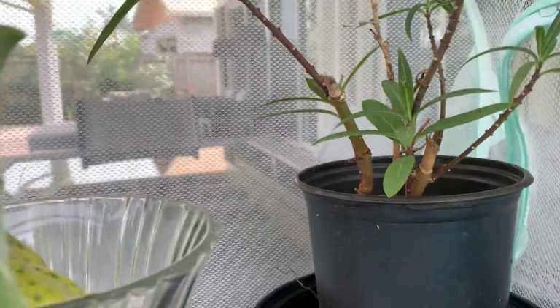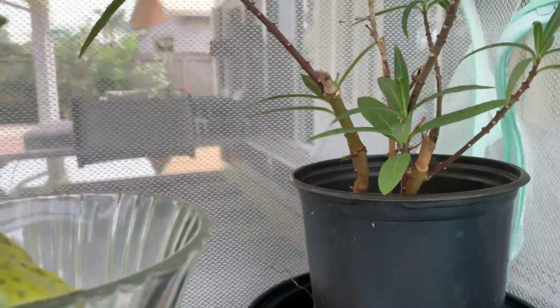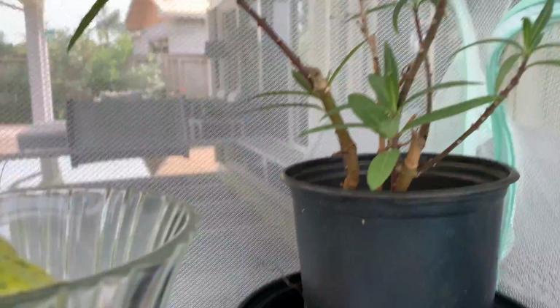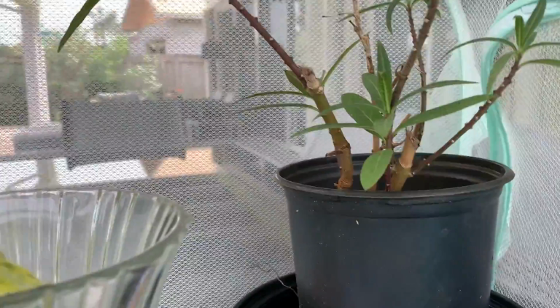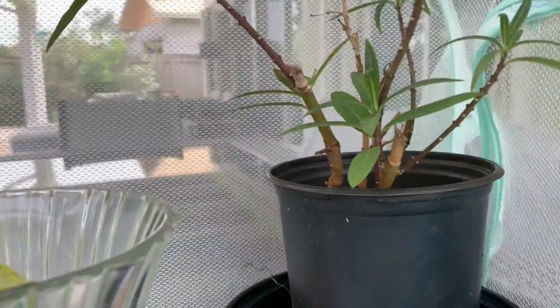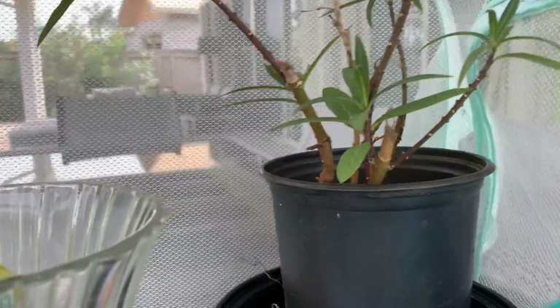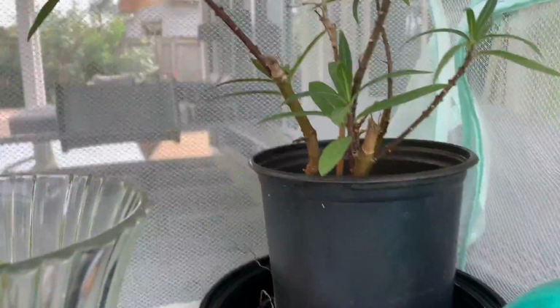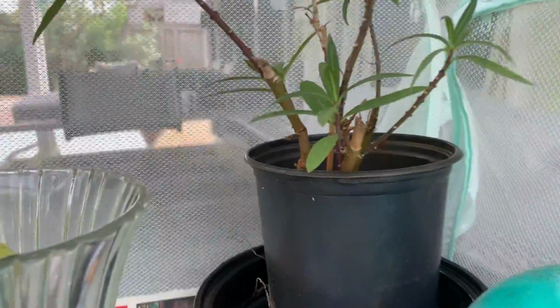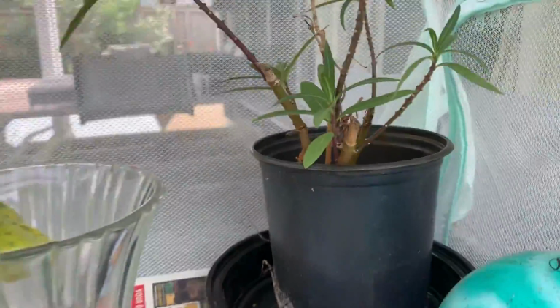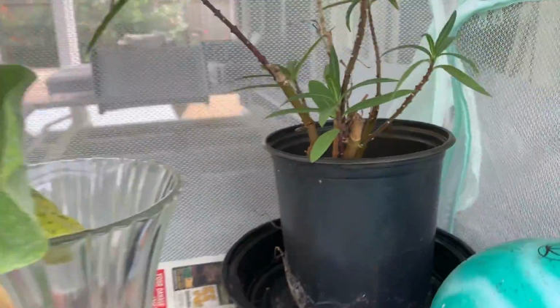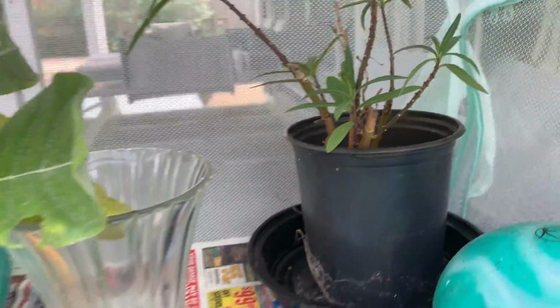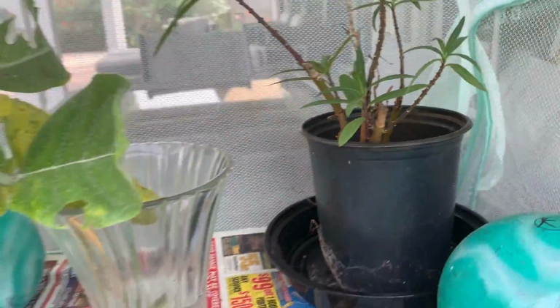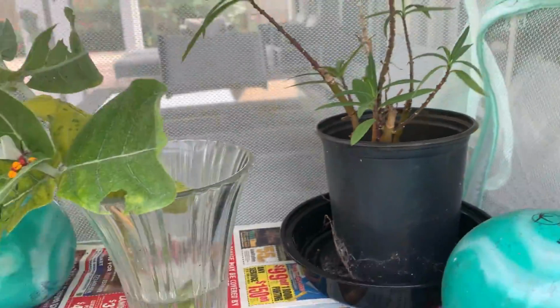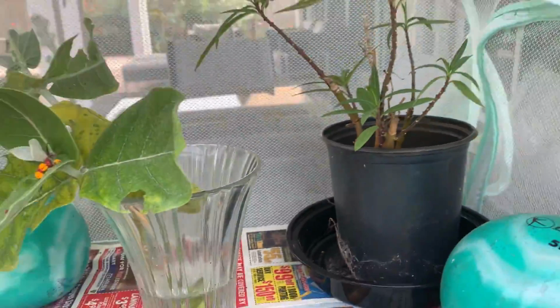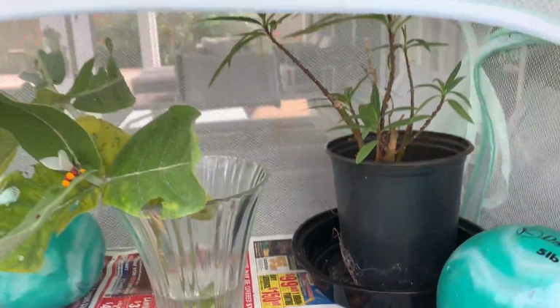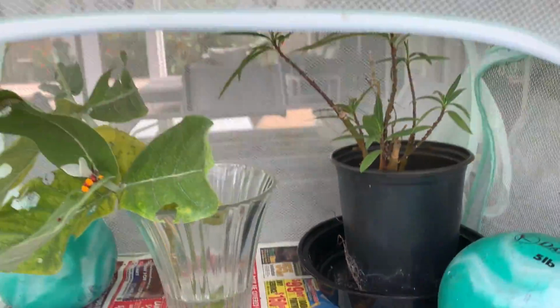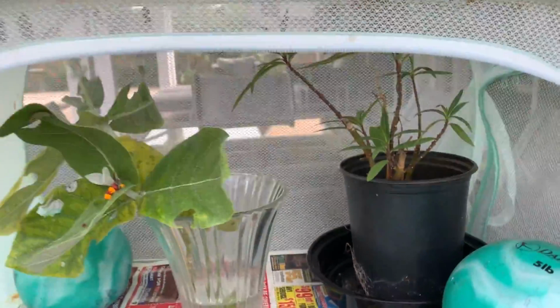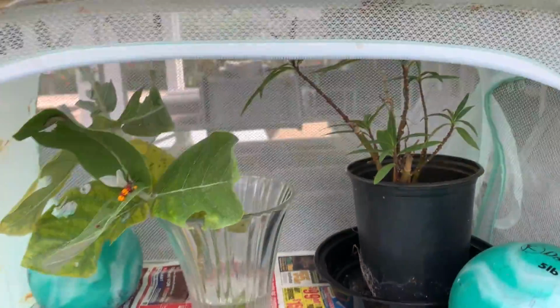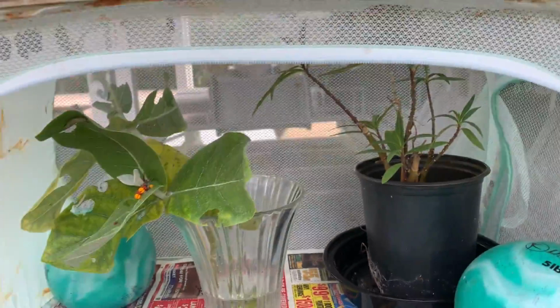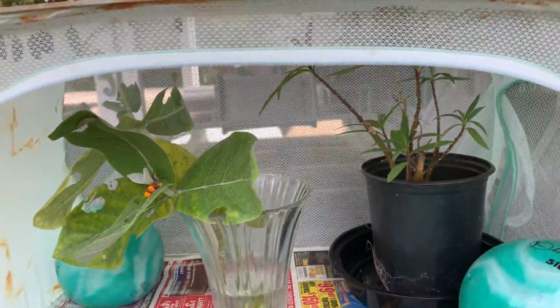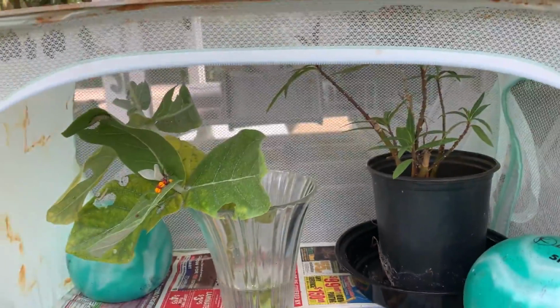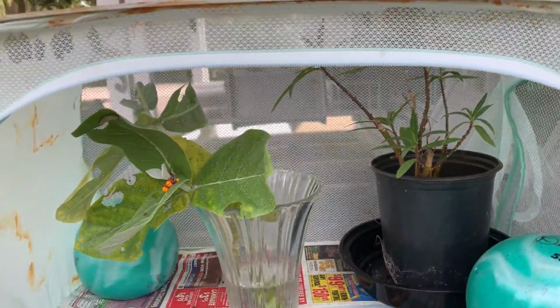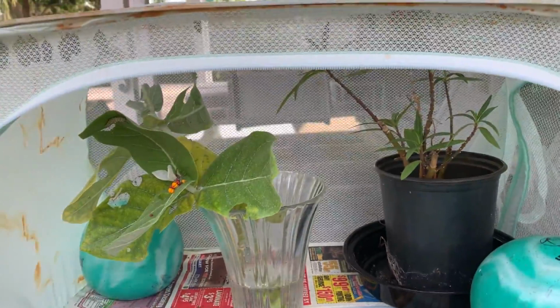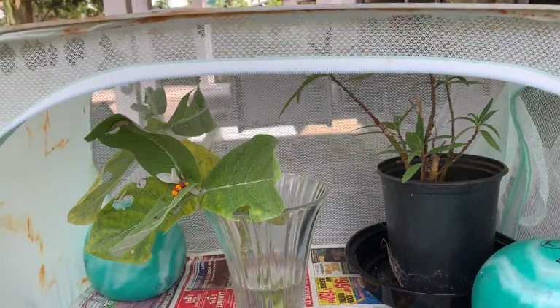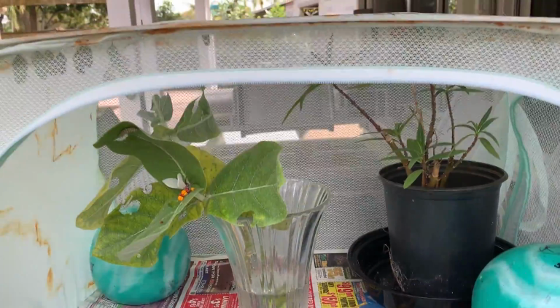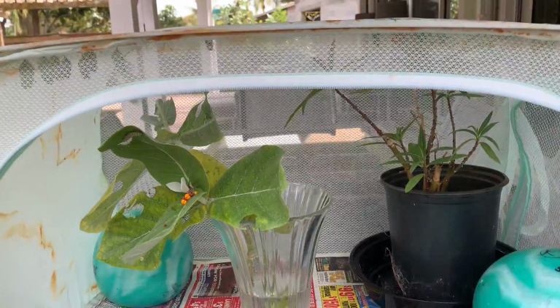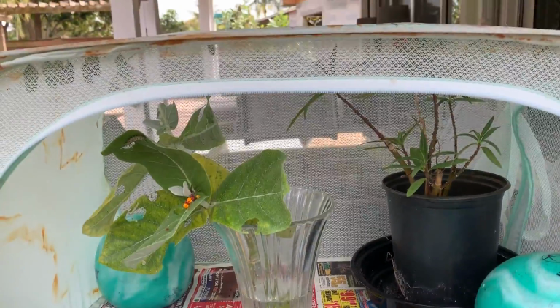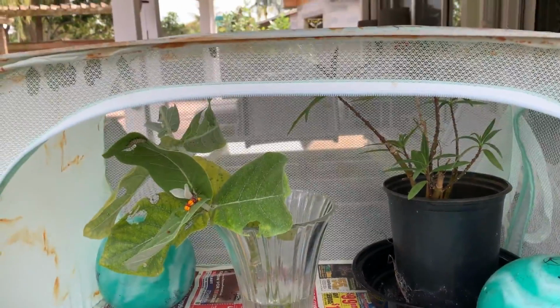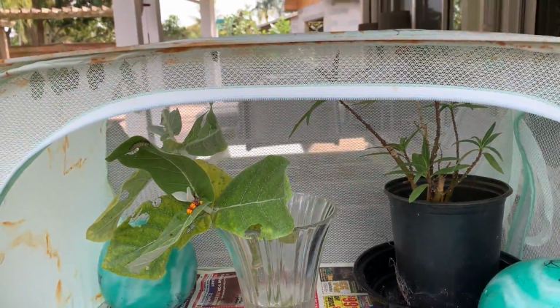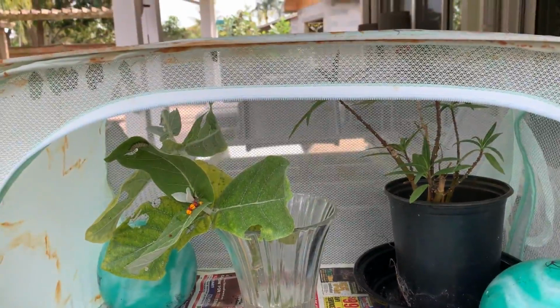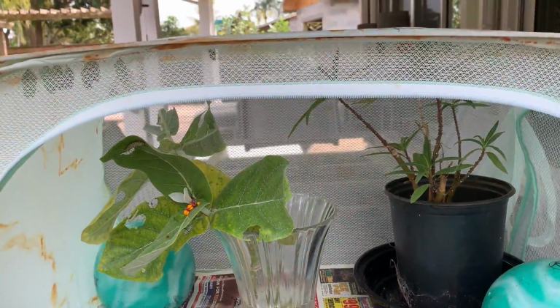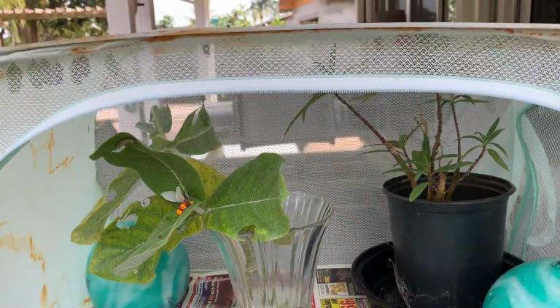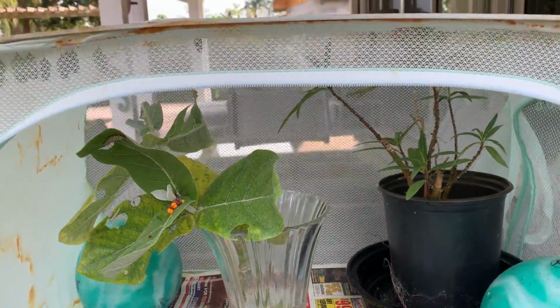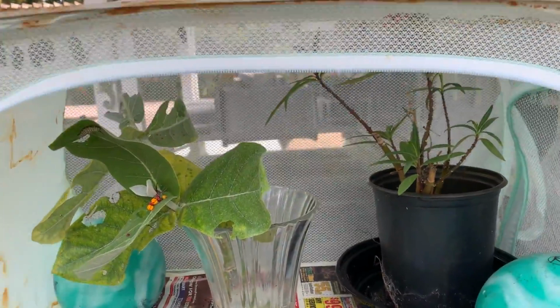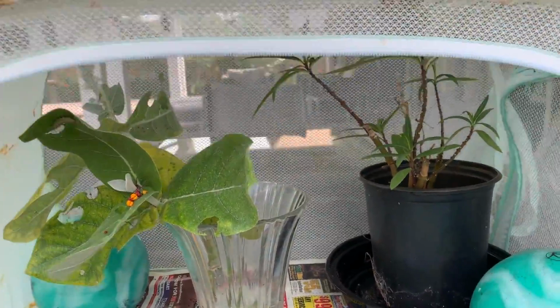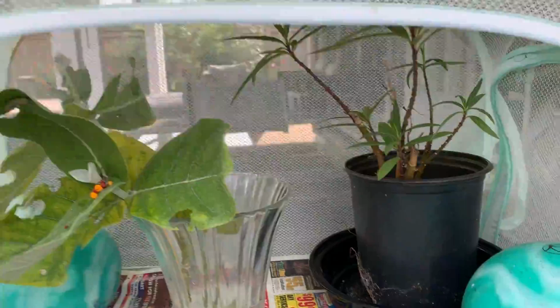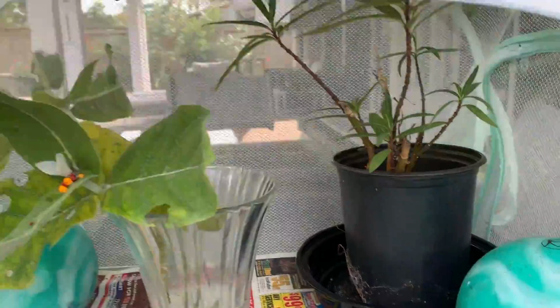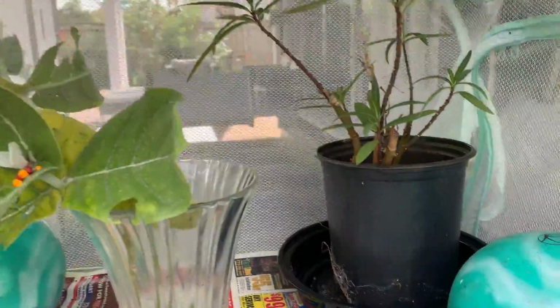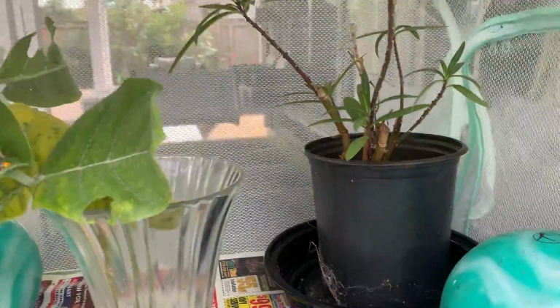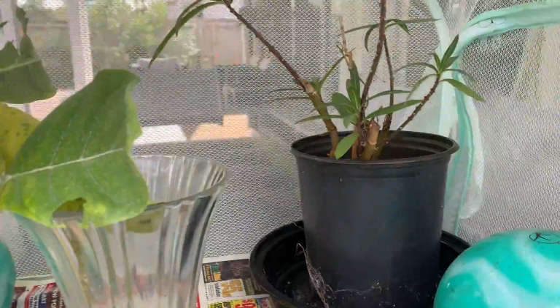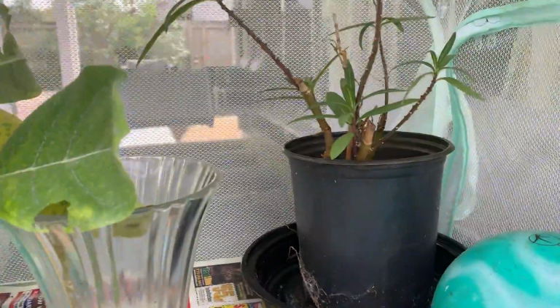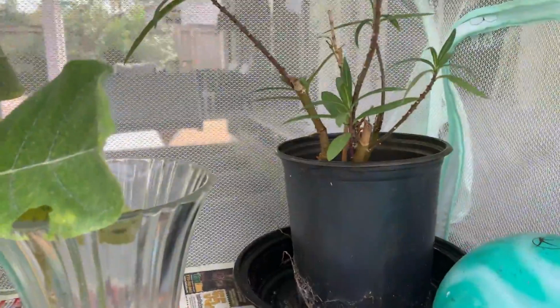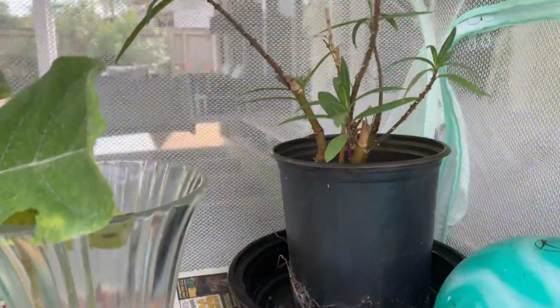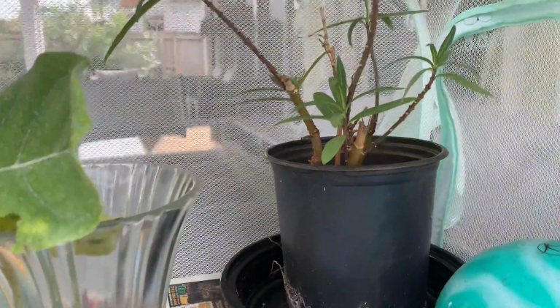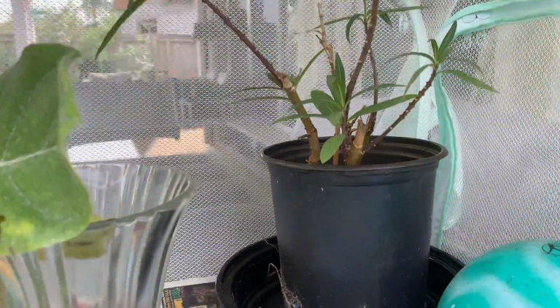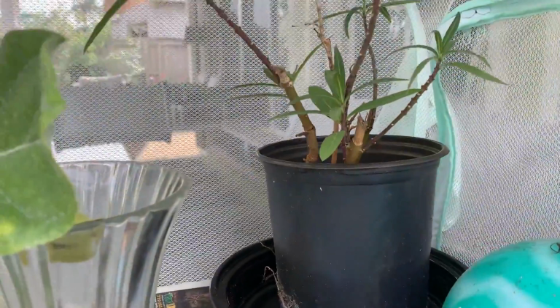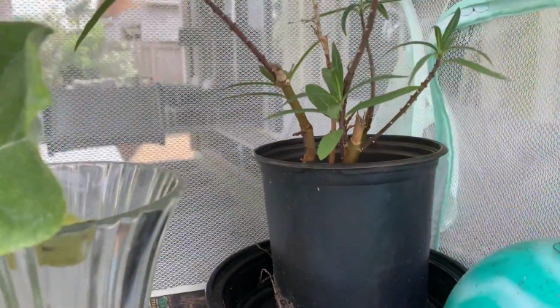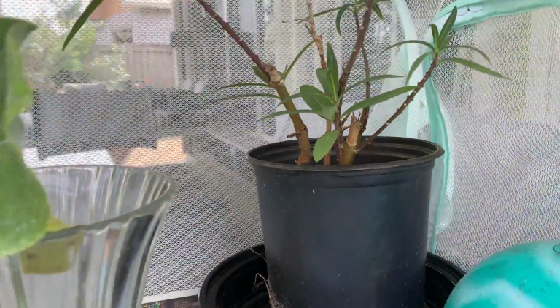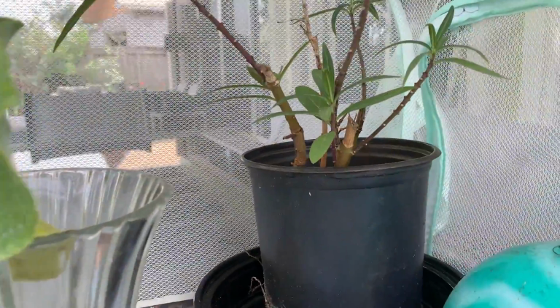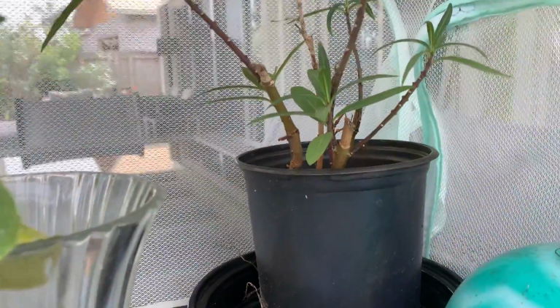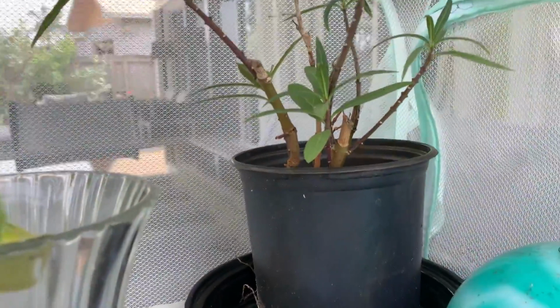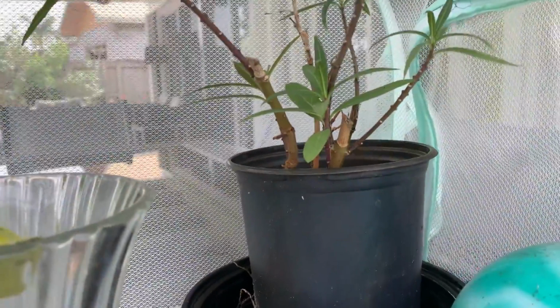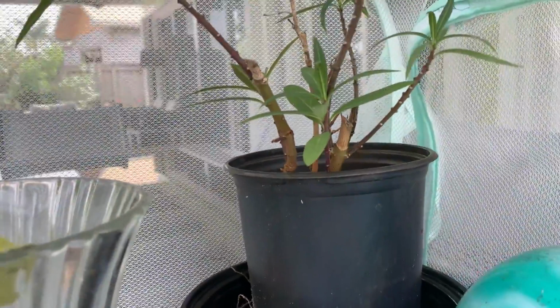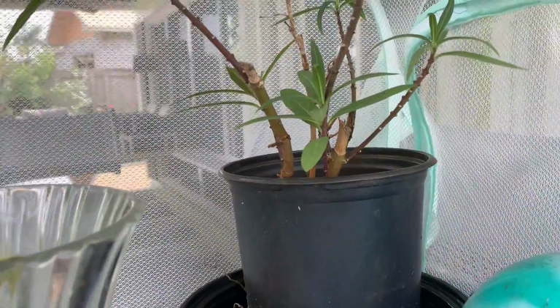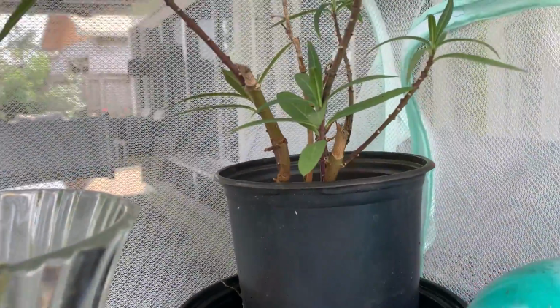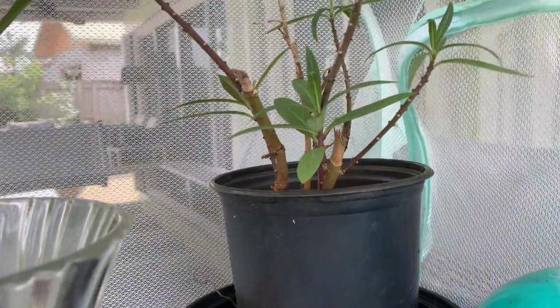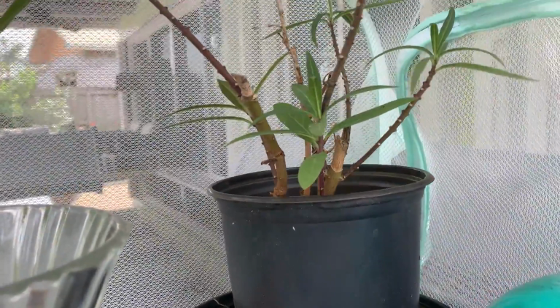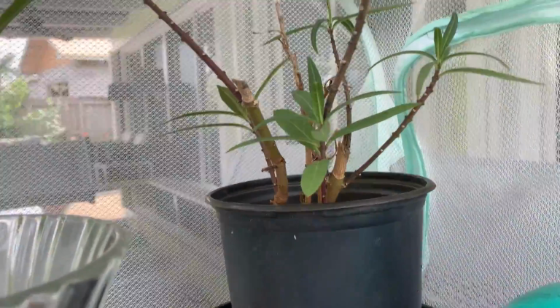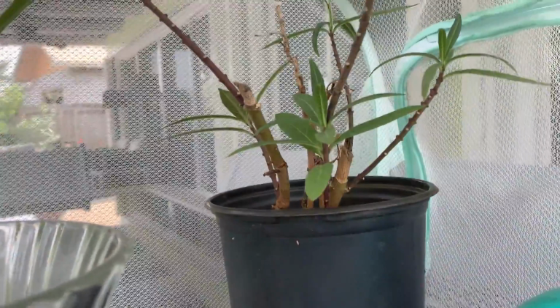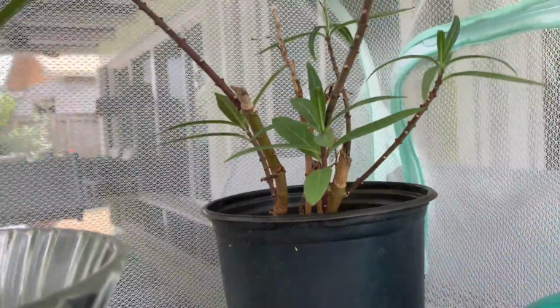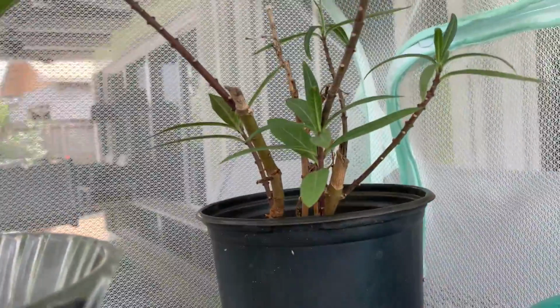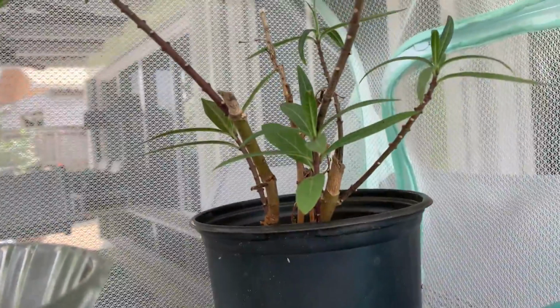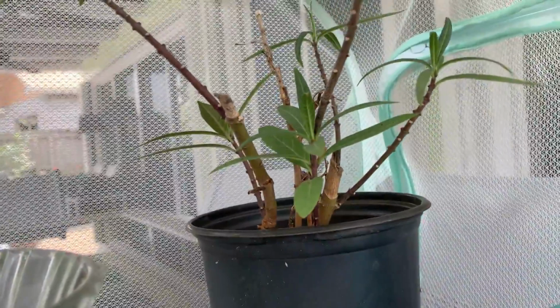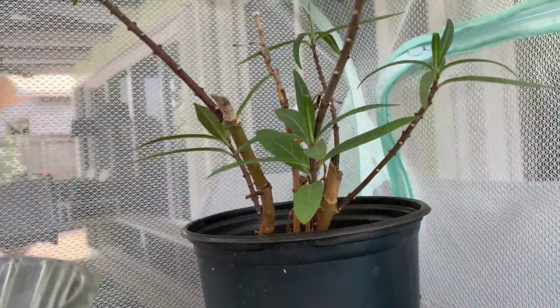This is a Monarch Cocoon Sanctuary. The lady we're staying with, Gail,